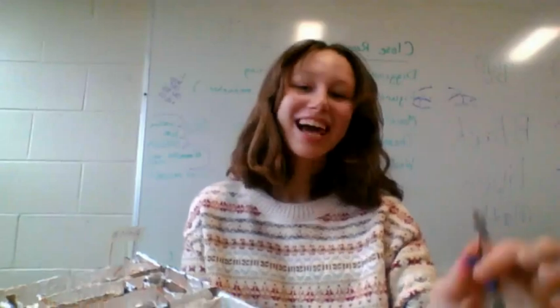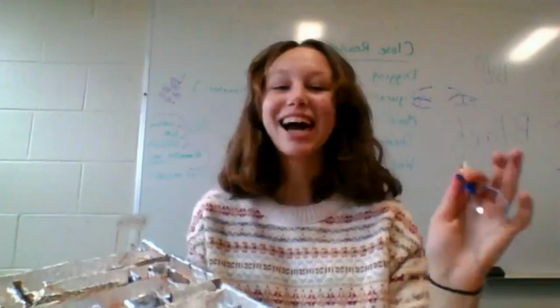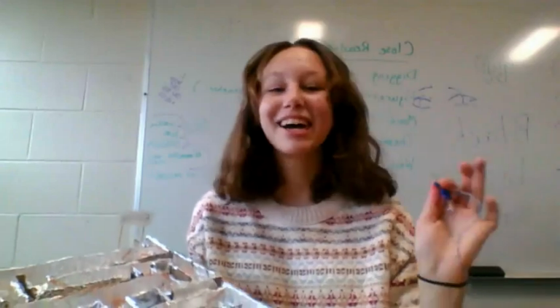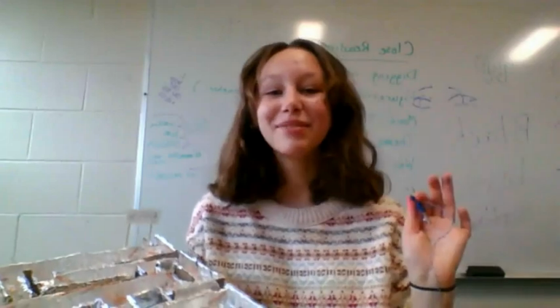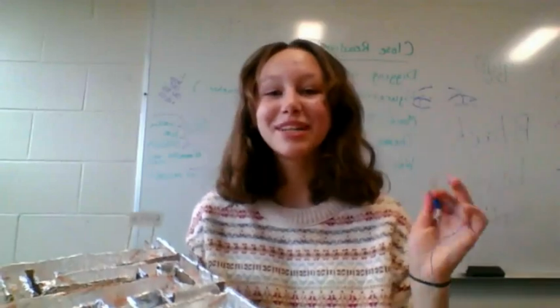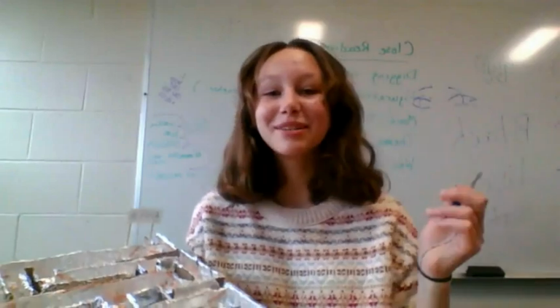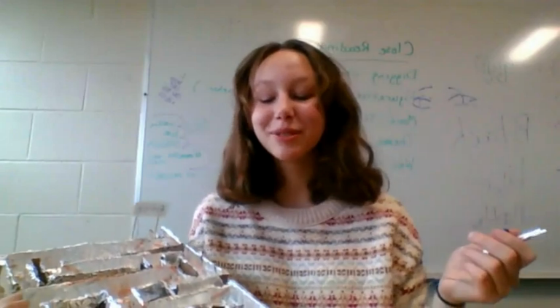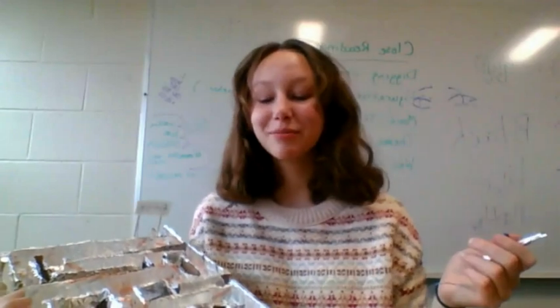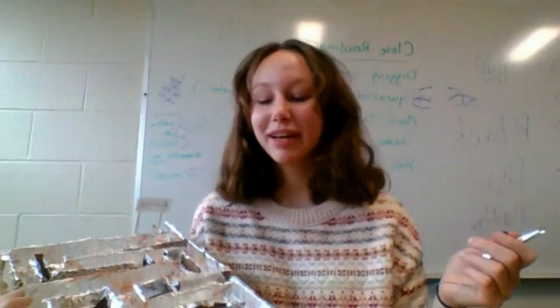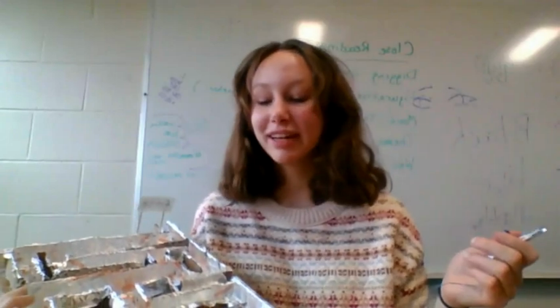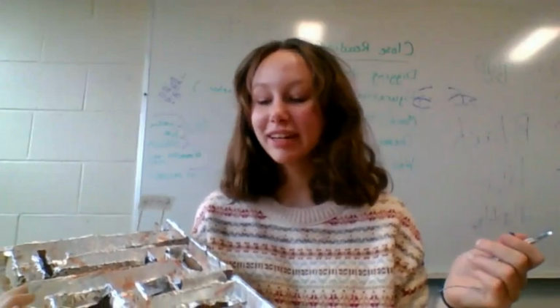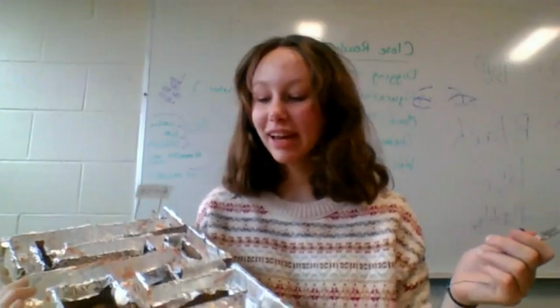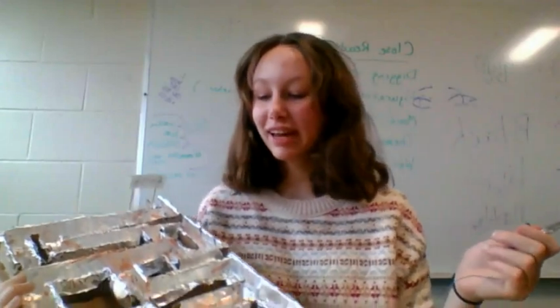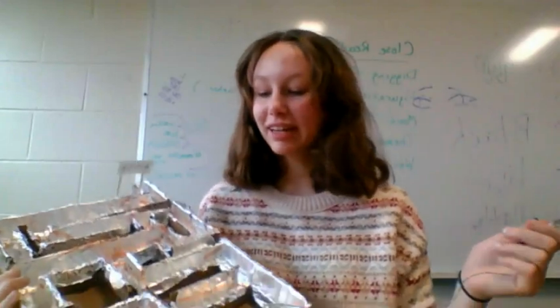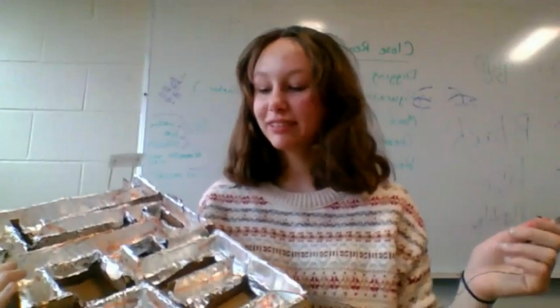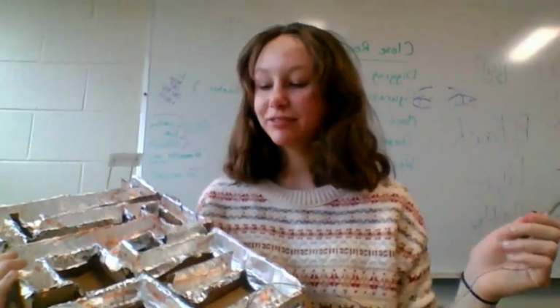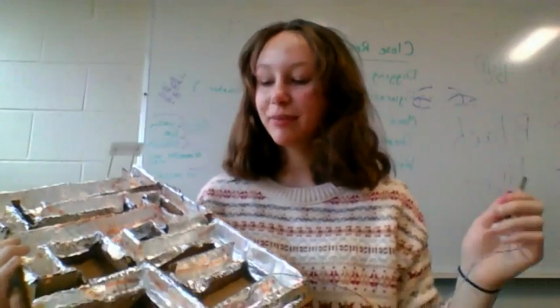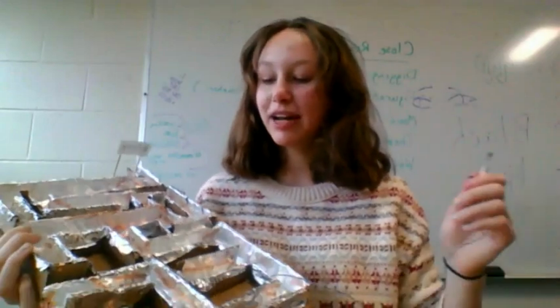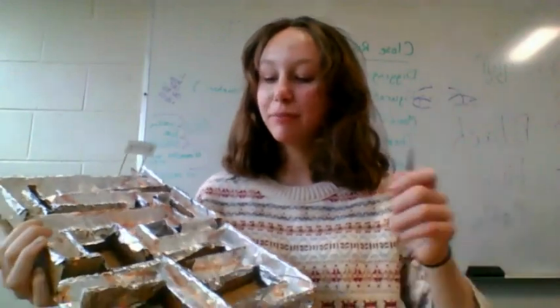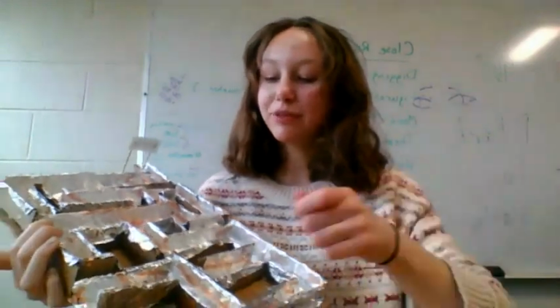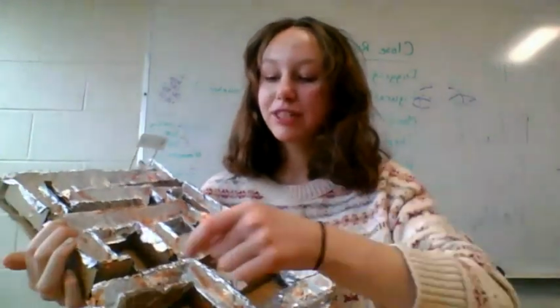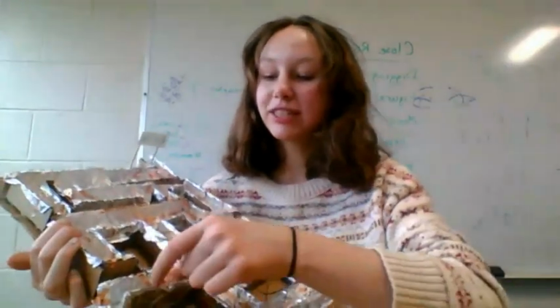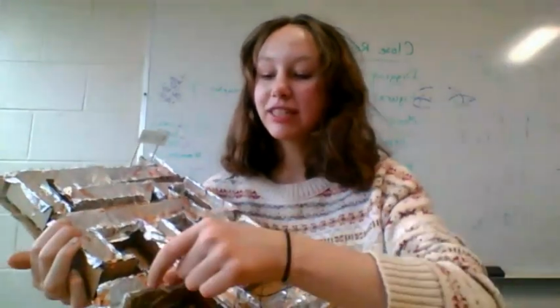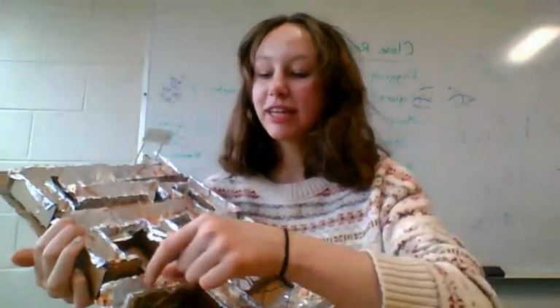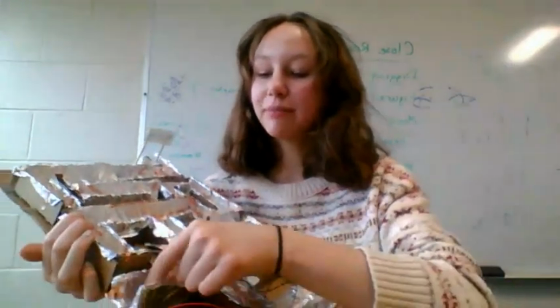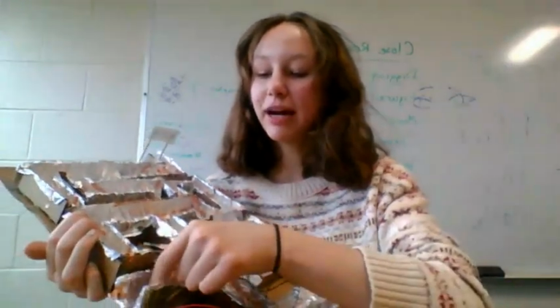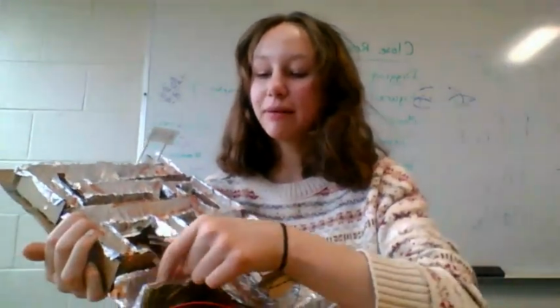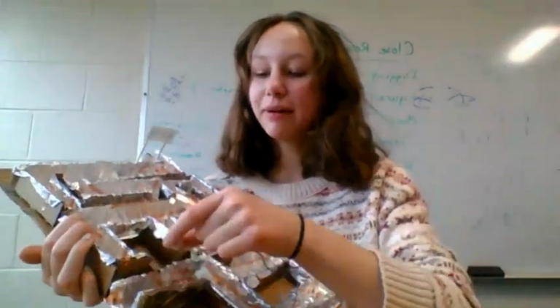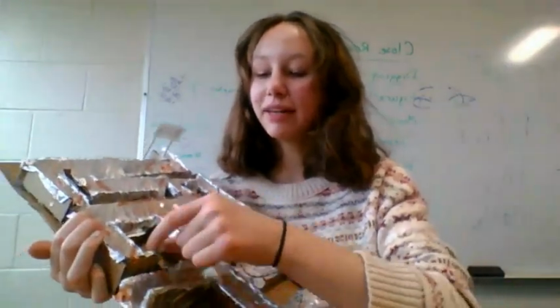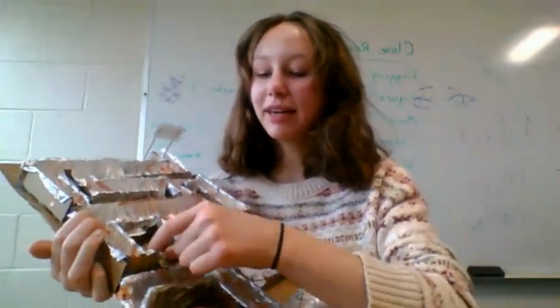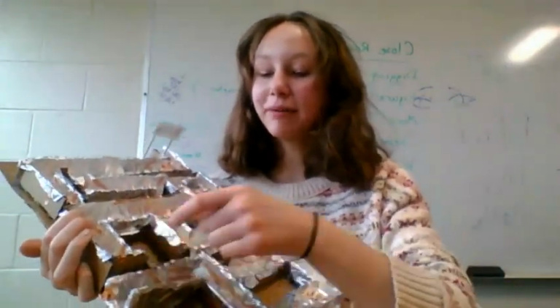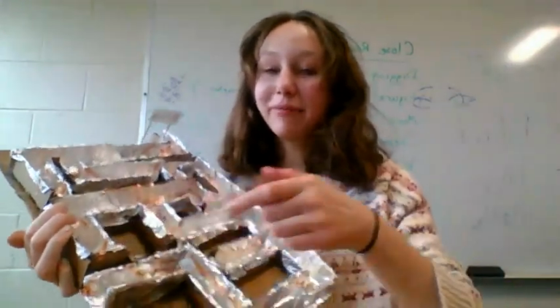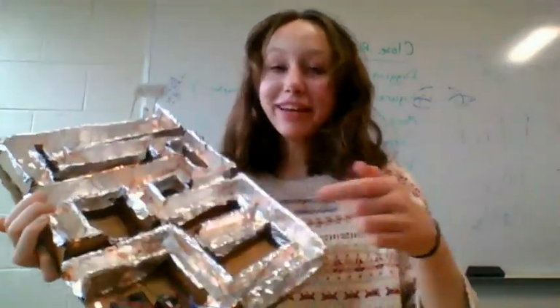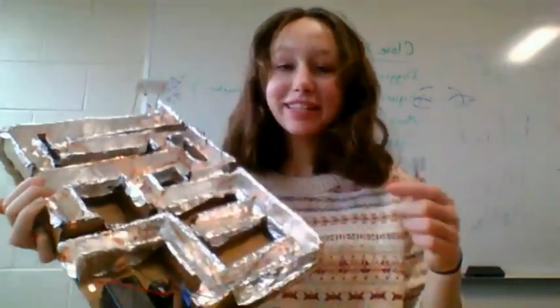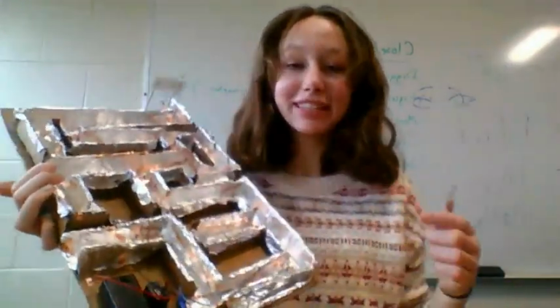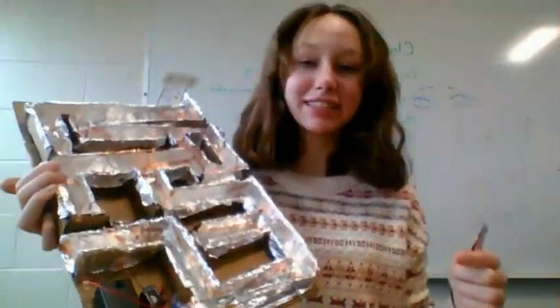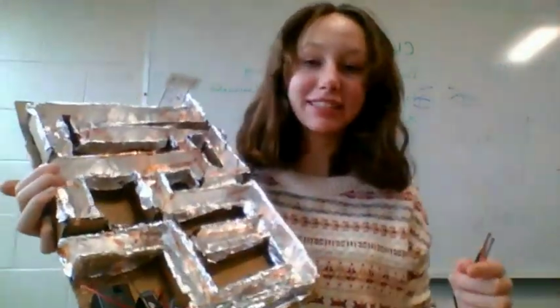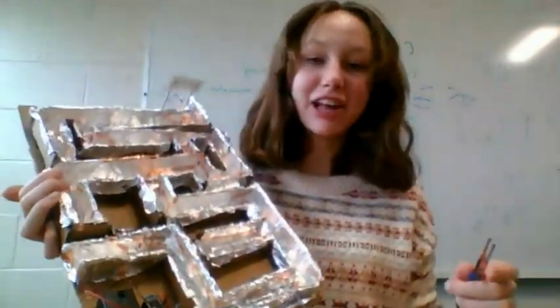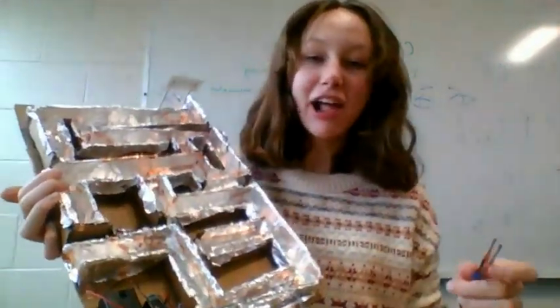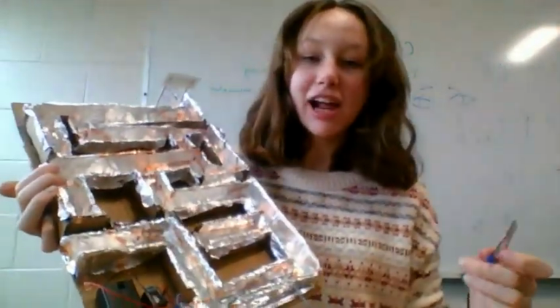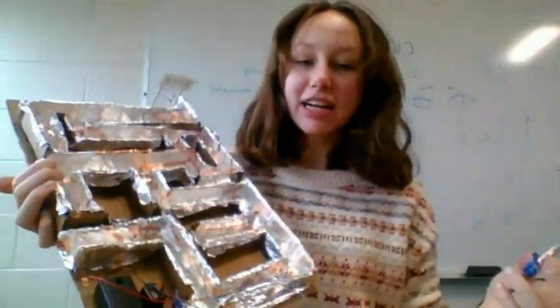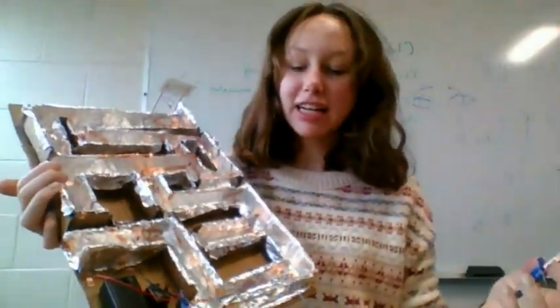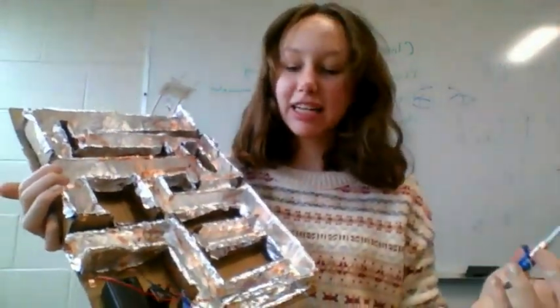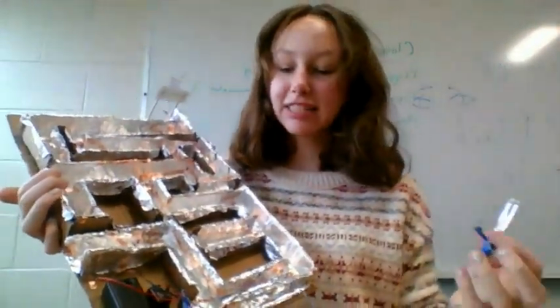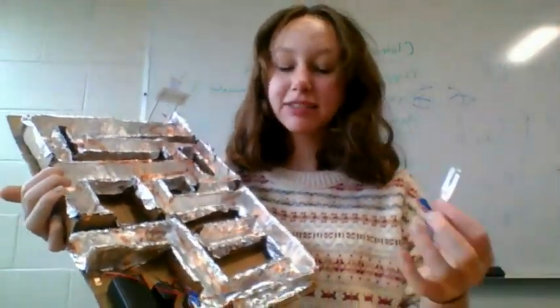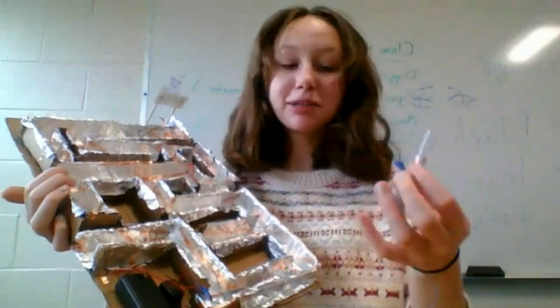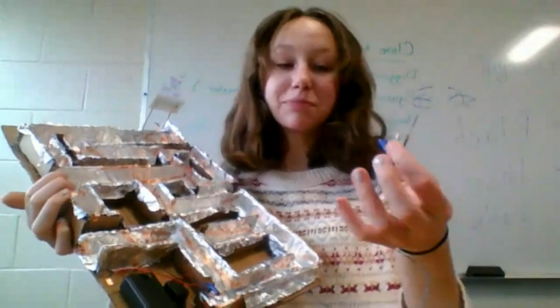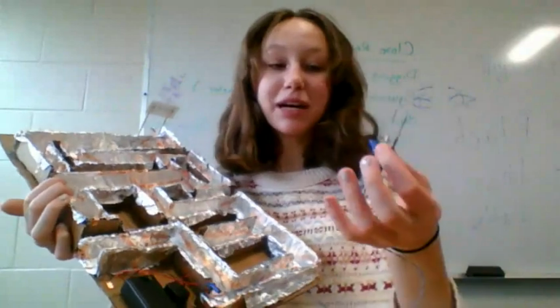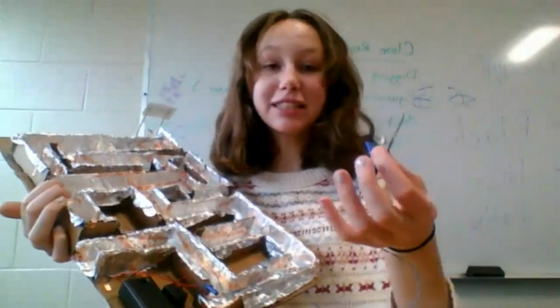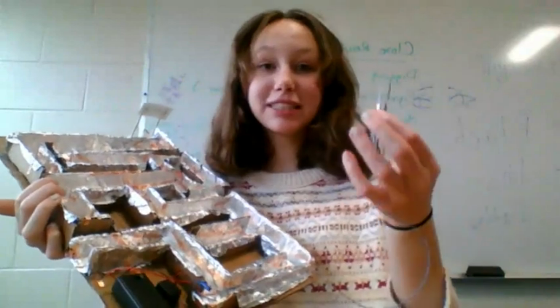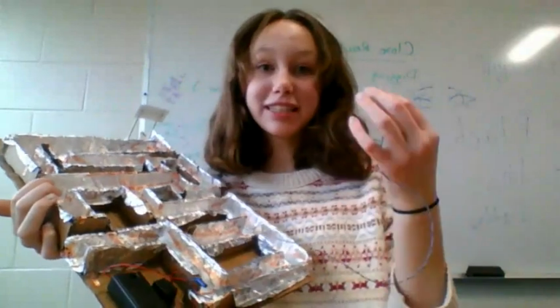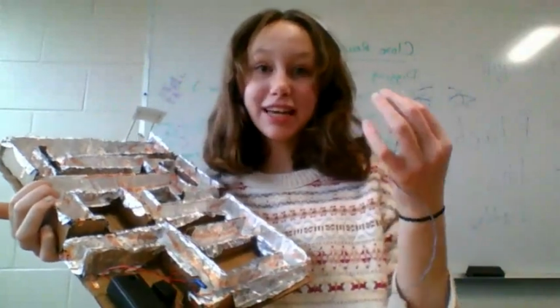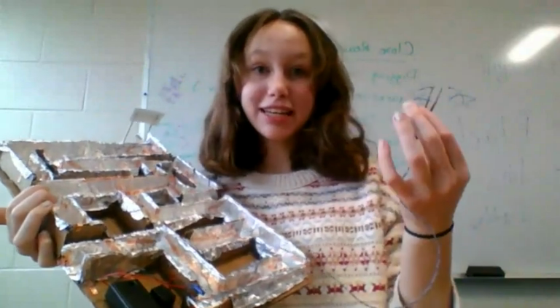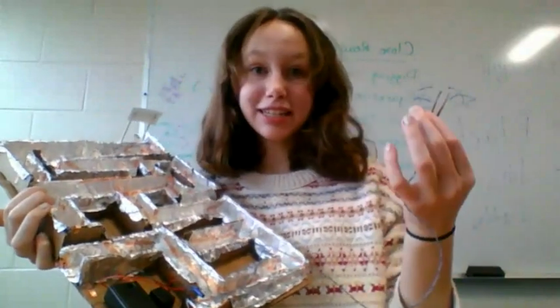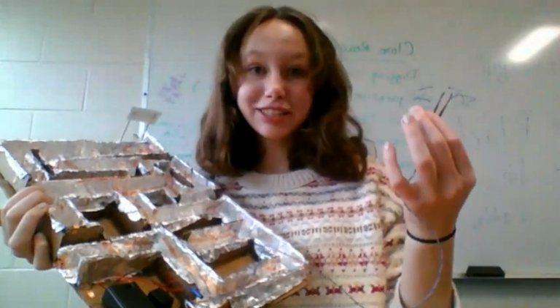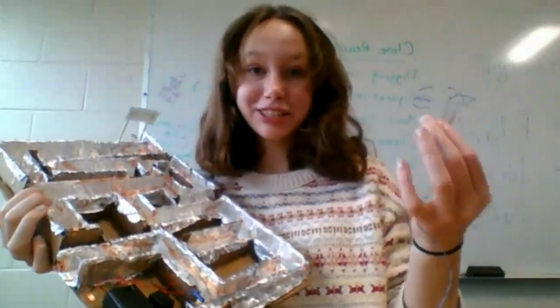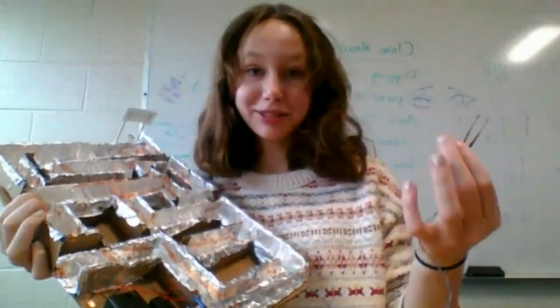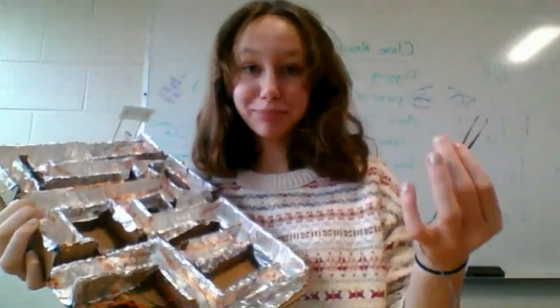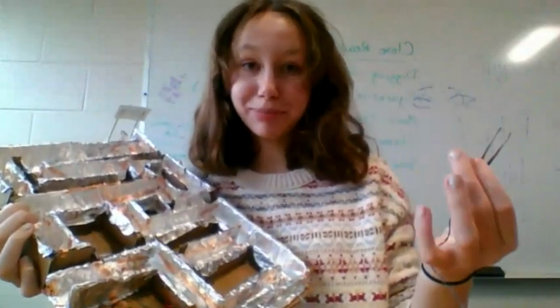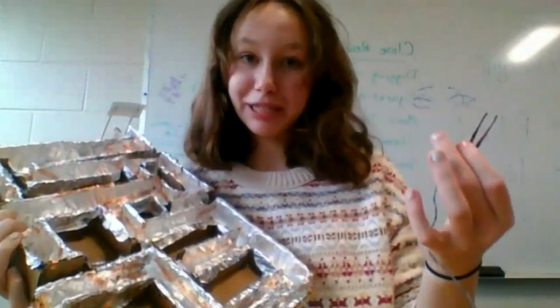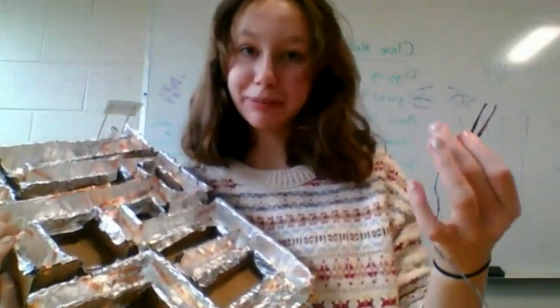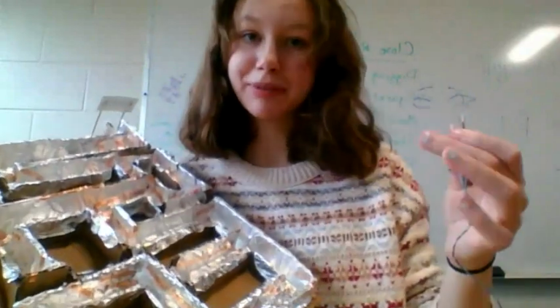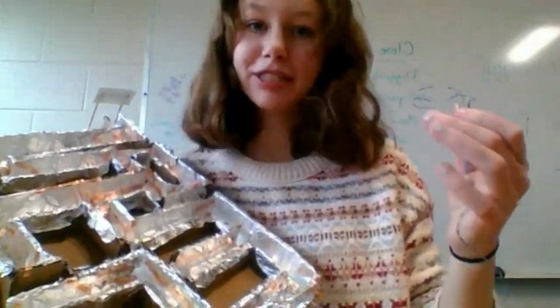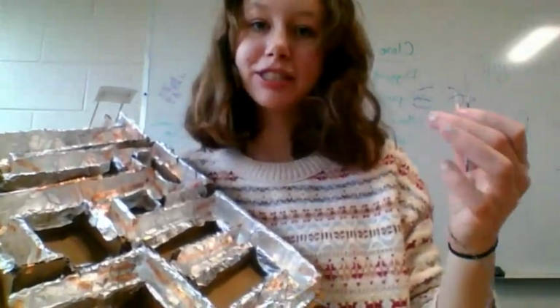Hi, my name's Jermay and for my operation game I made a maze, and so it buzzes and beeps or shakes or whatever.